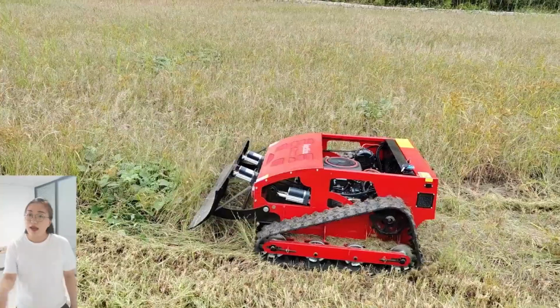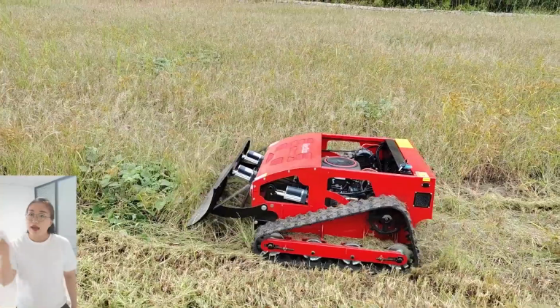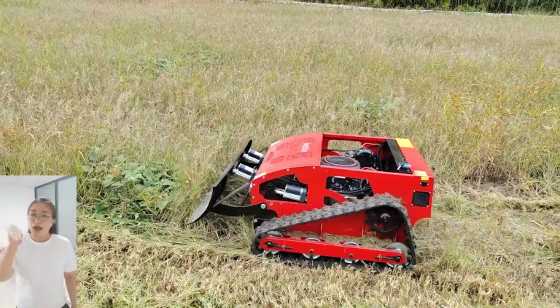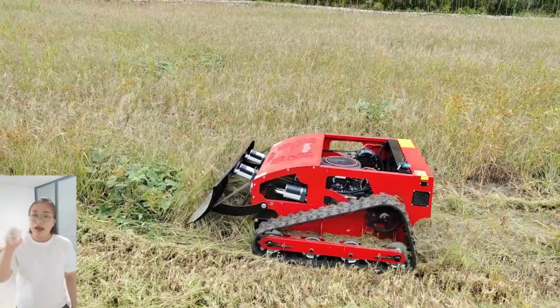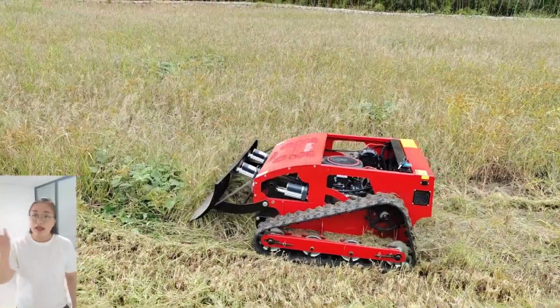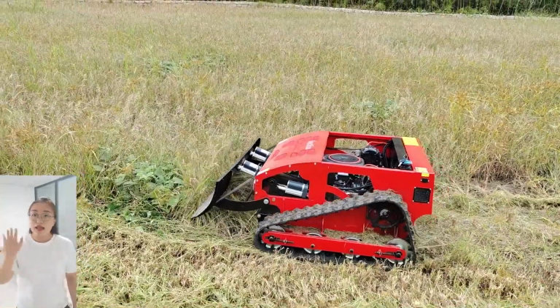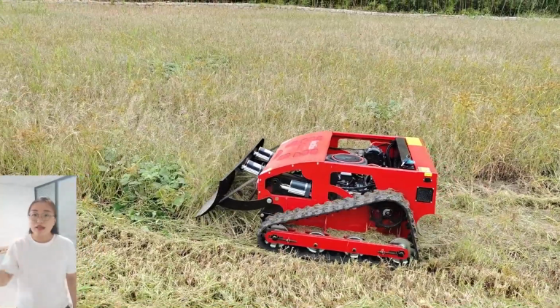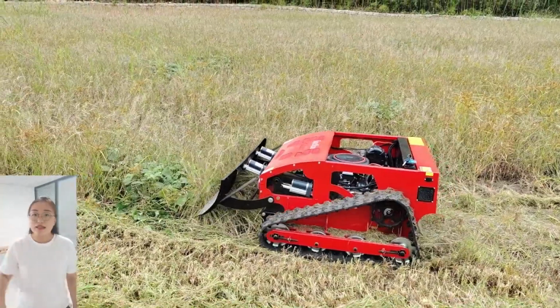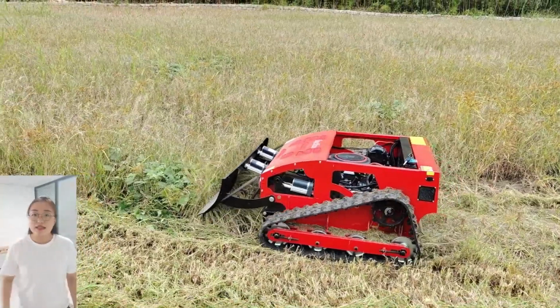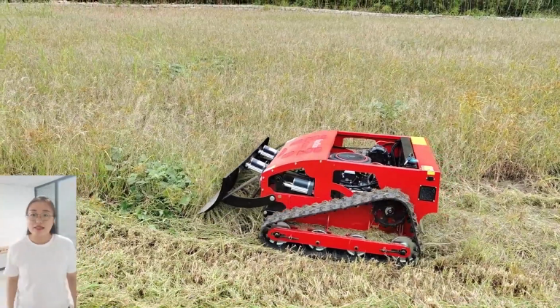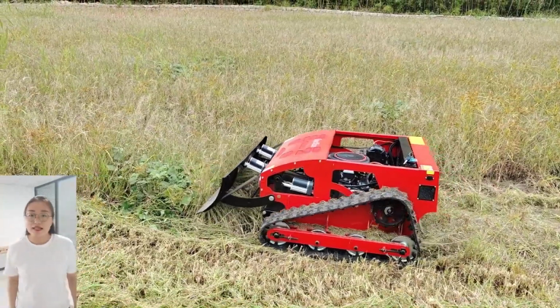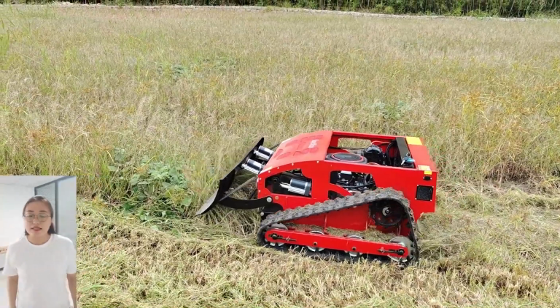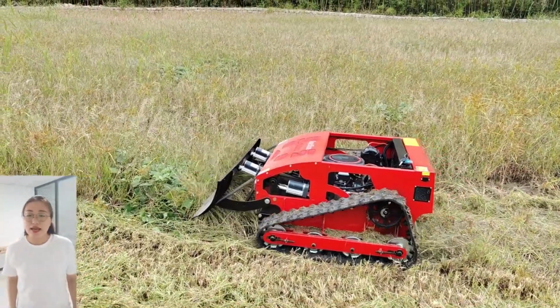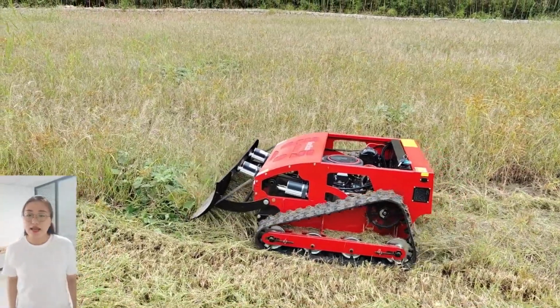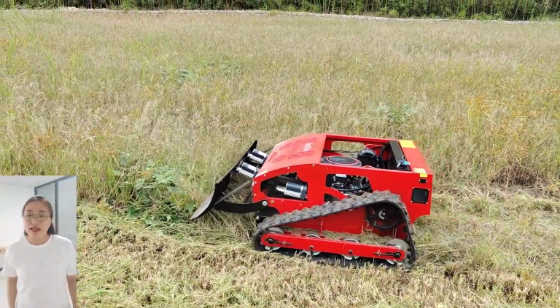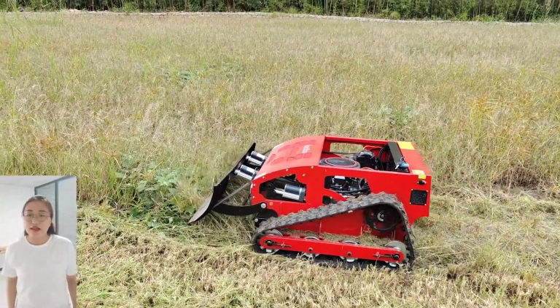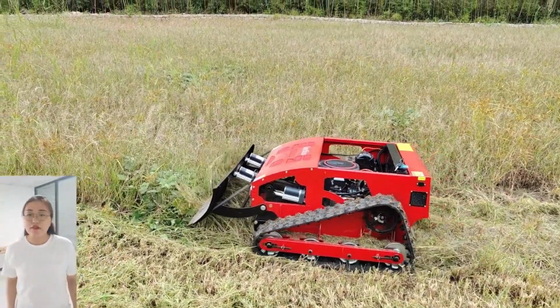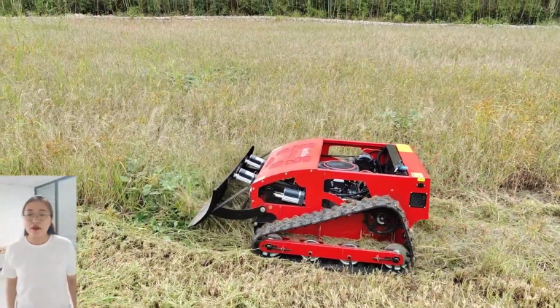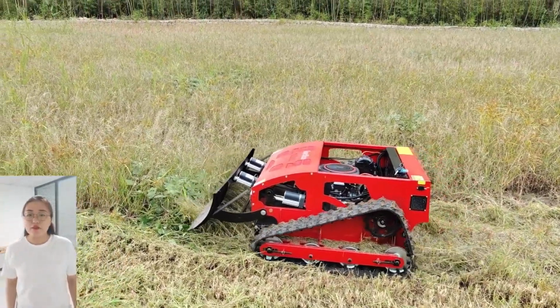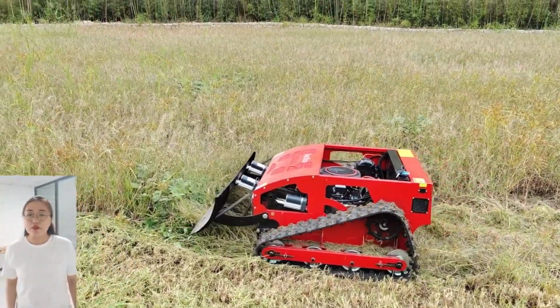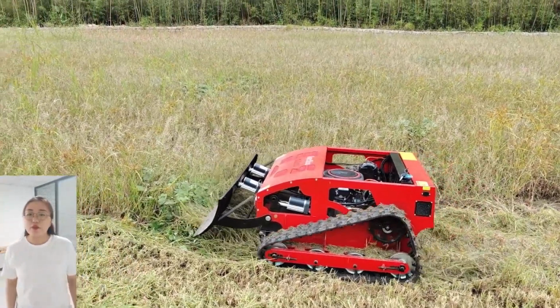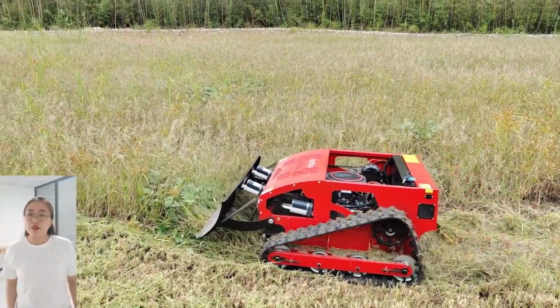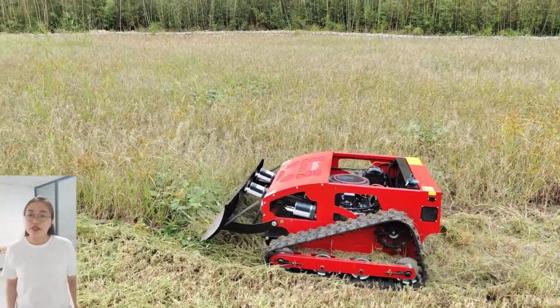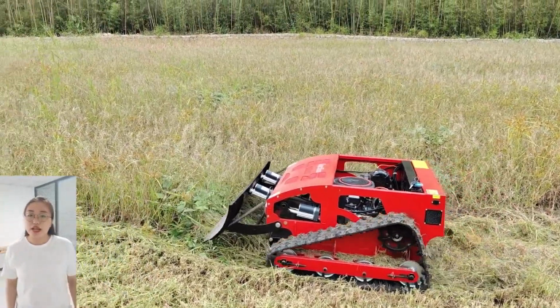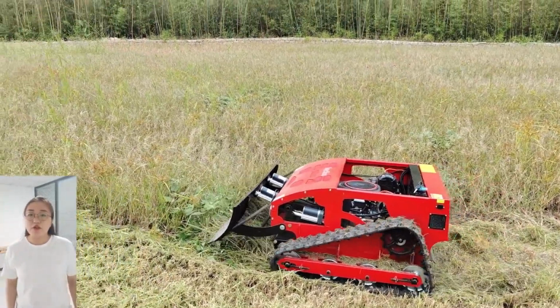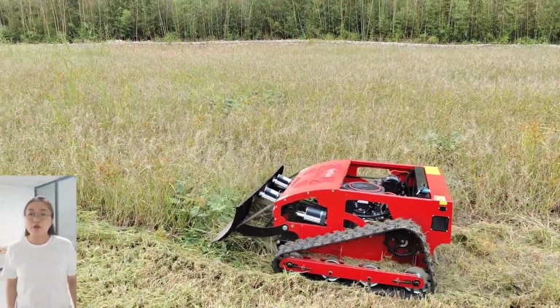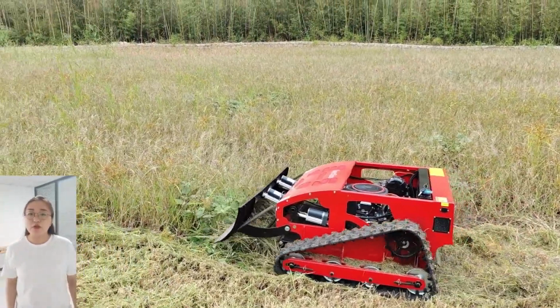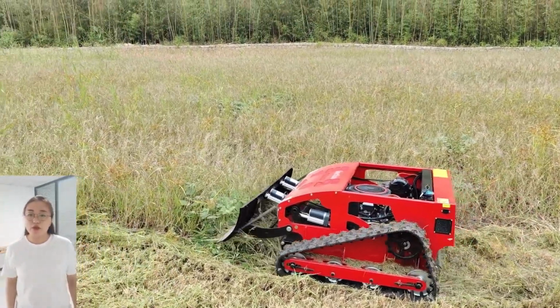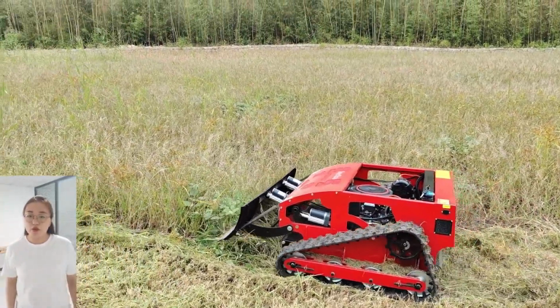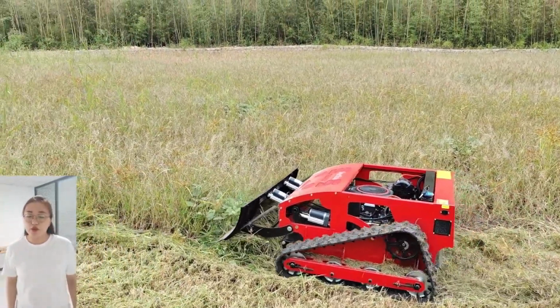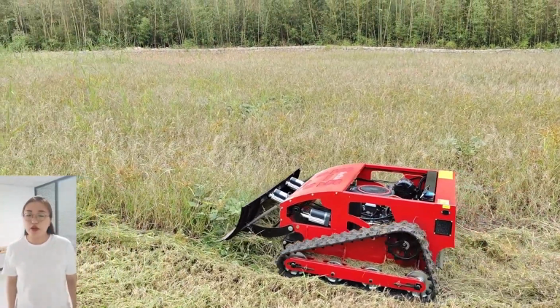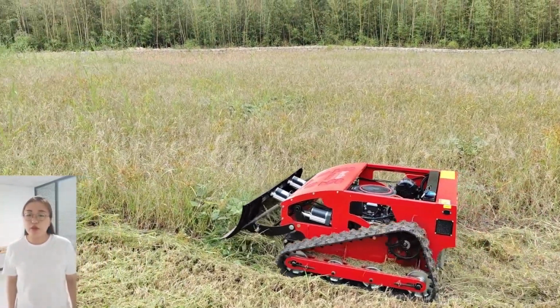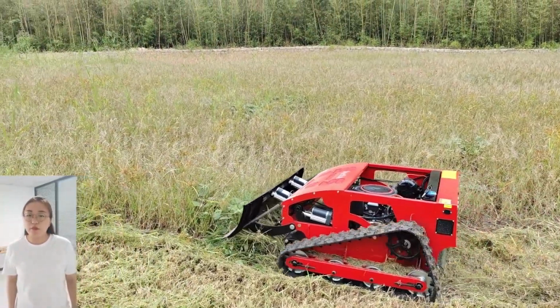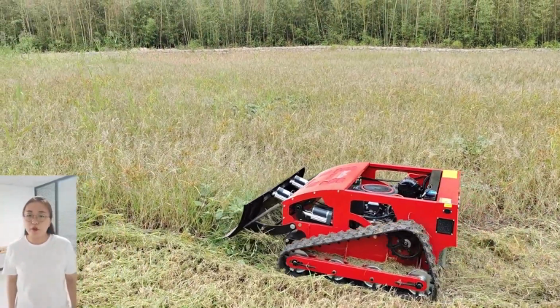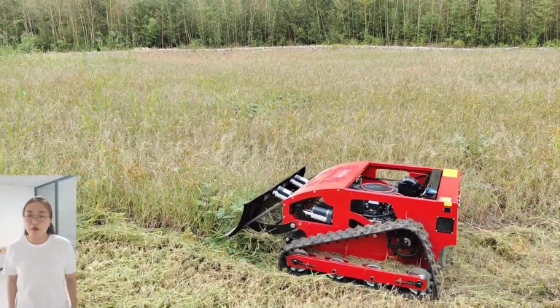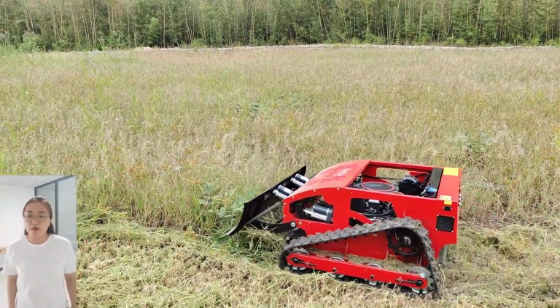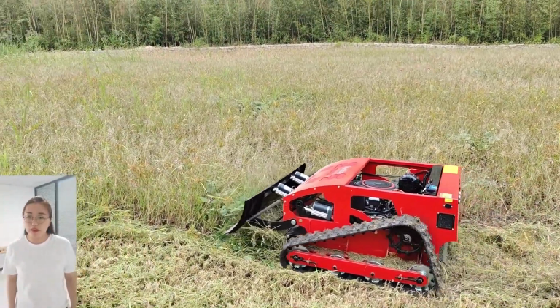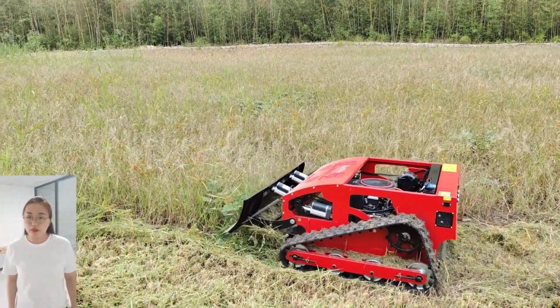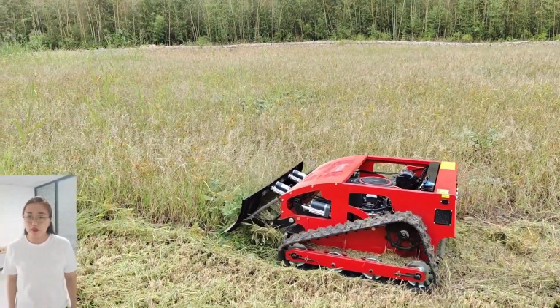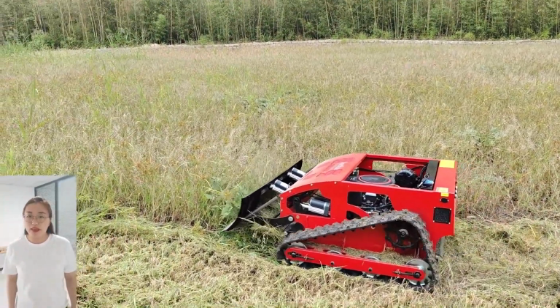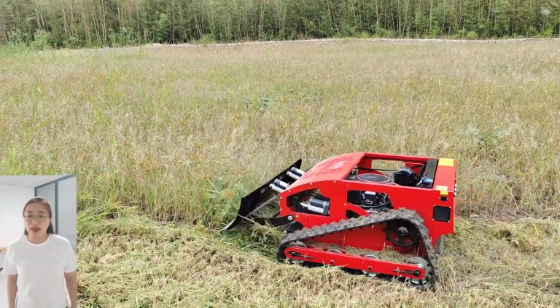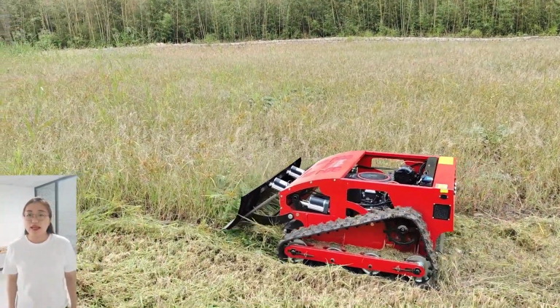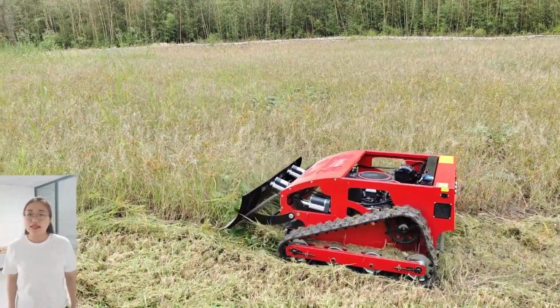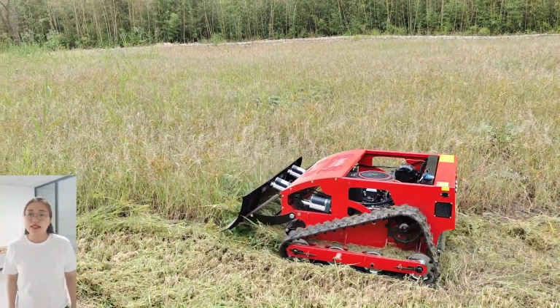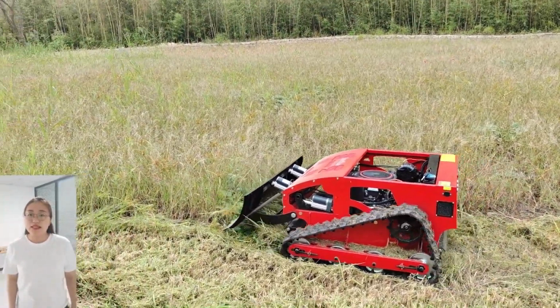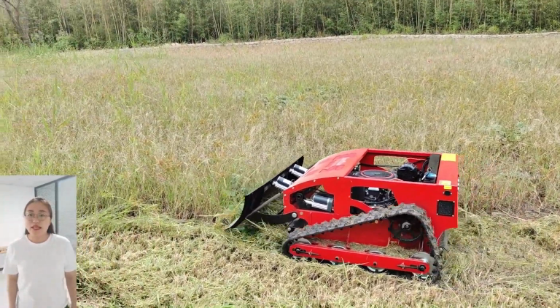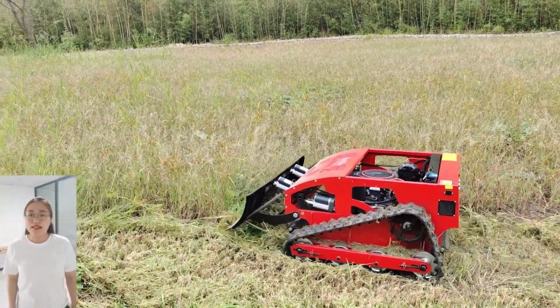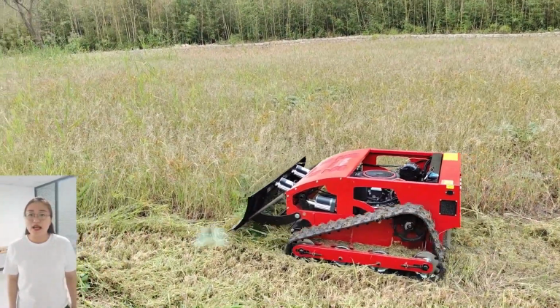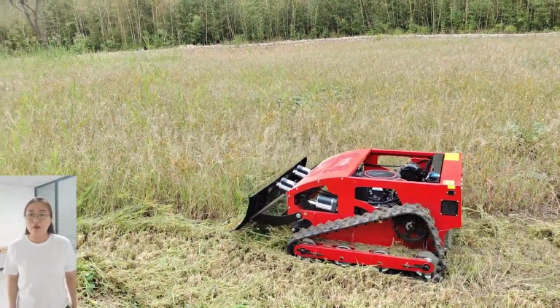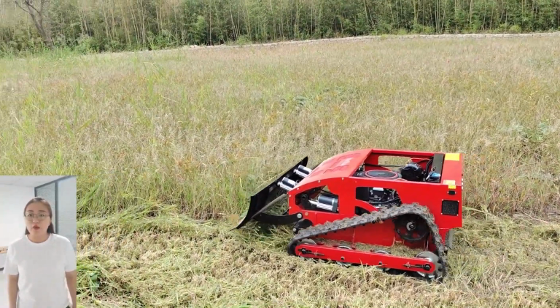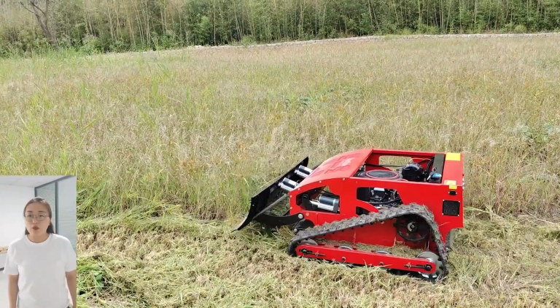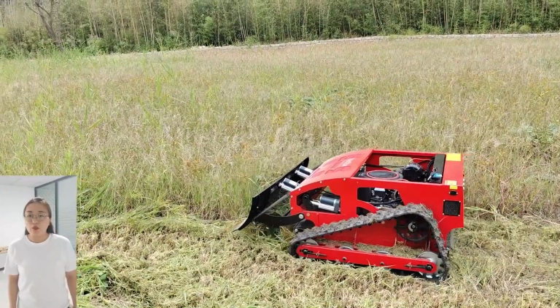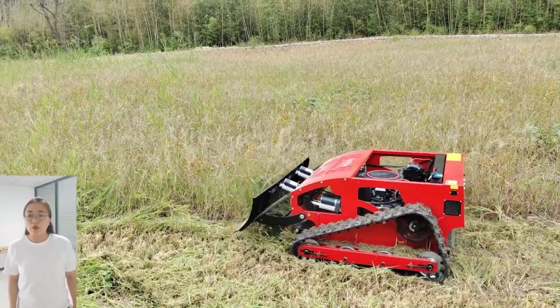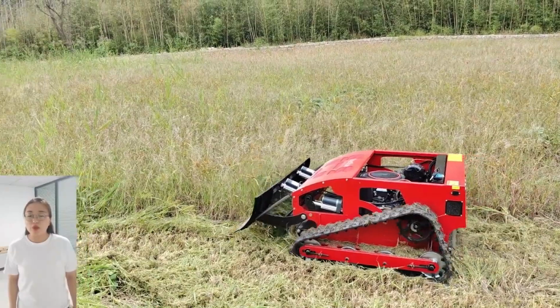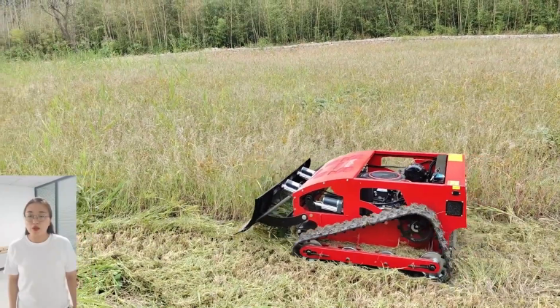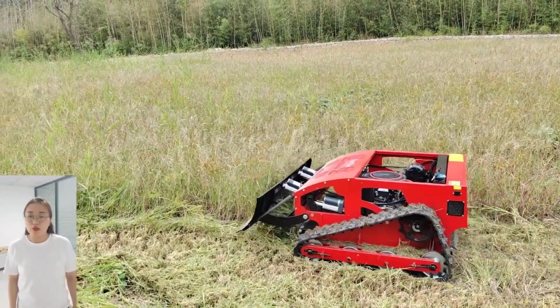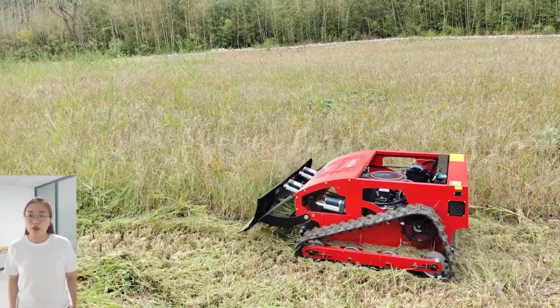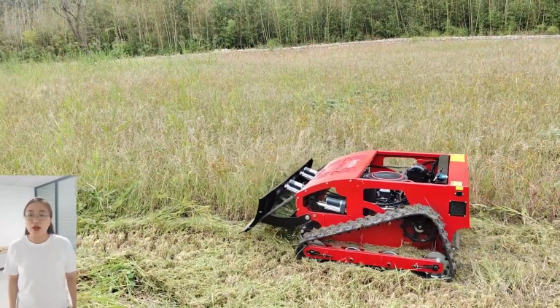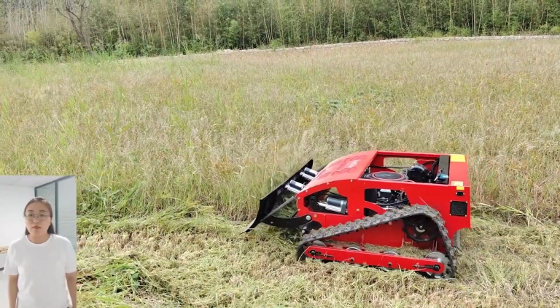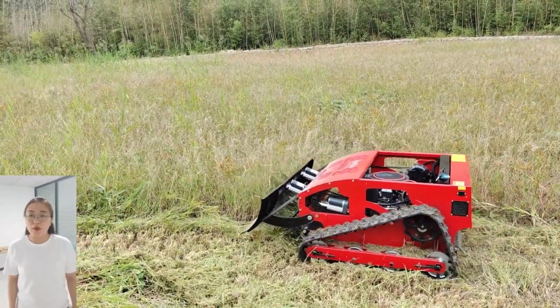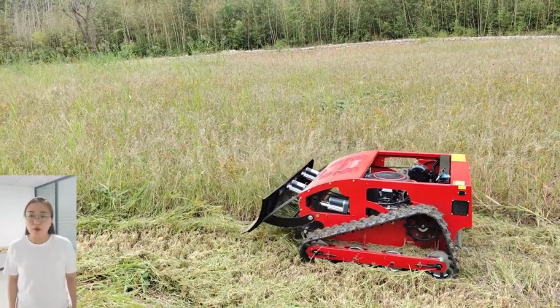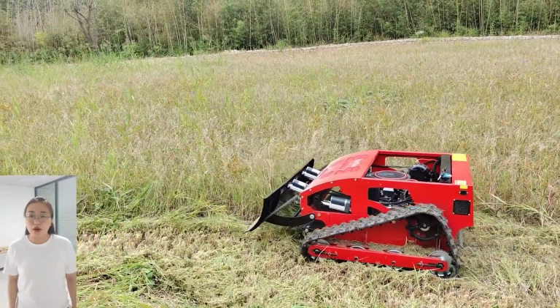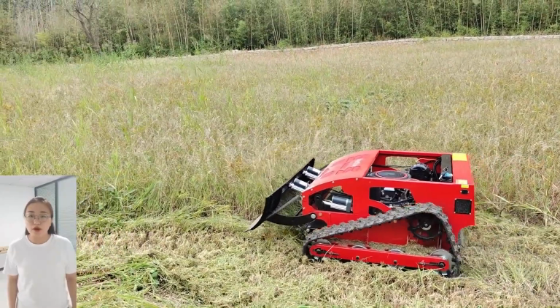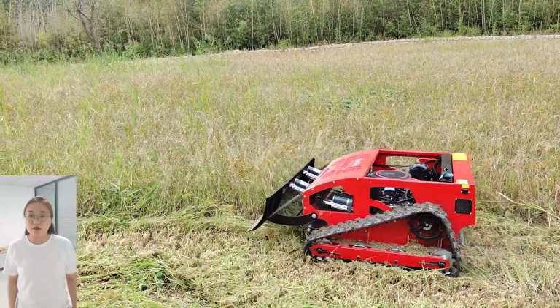Hello, this is Lucky from SuperShire Road Controller Mover Factory. This is our remote controller mover.